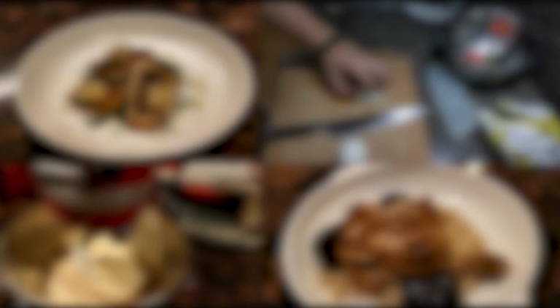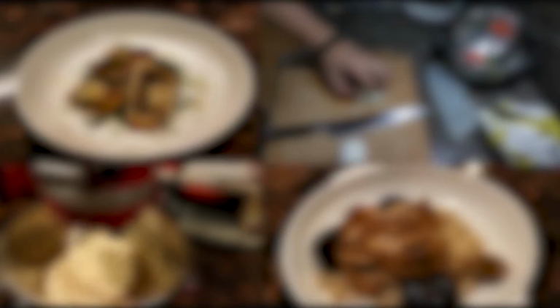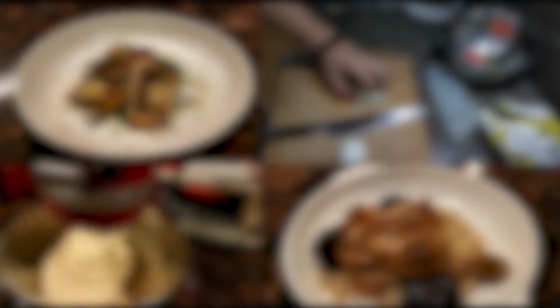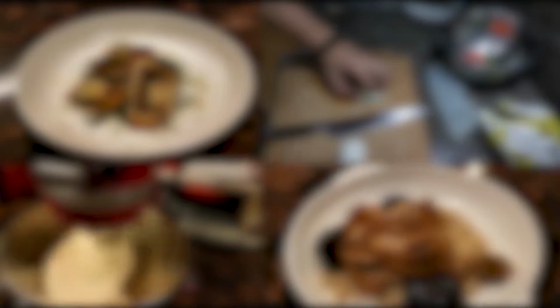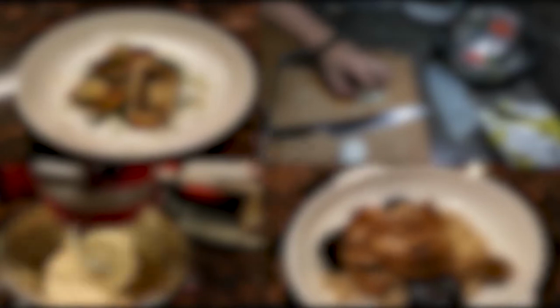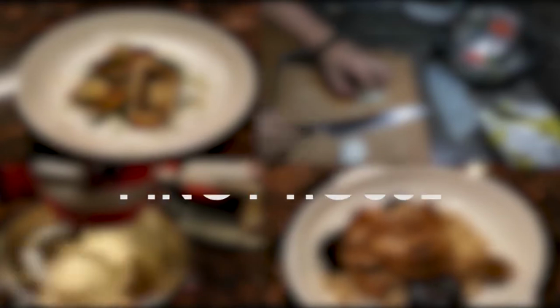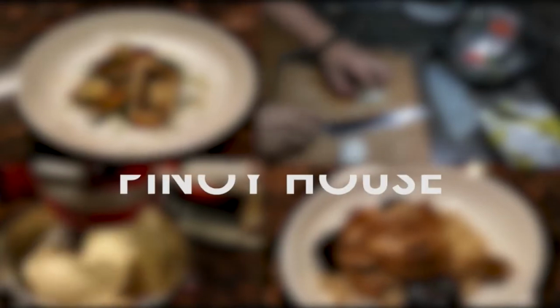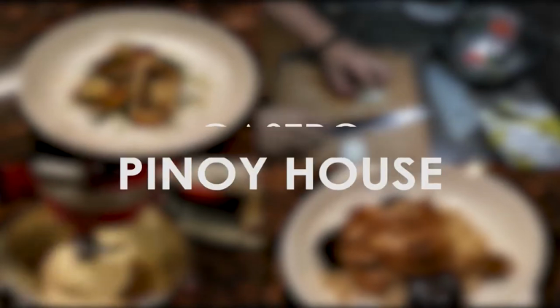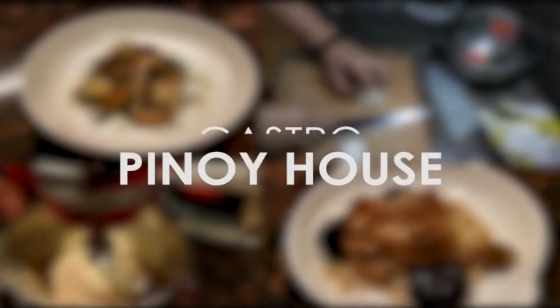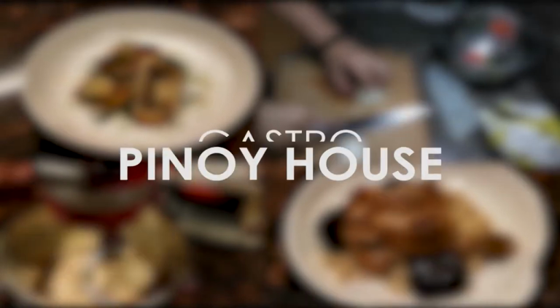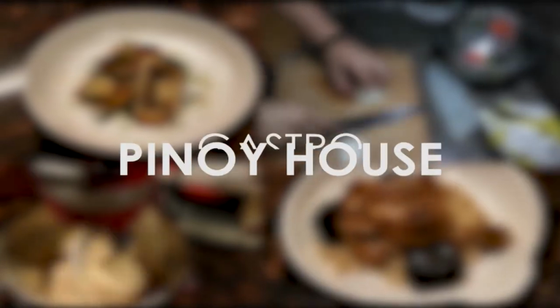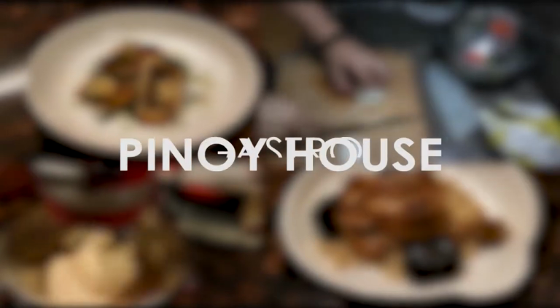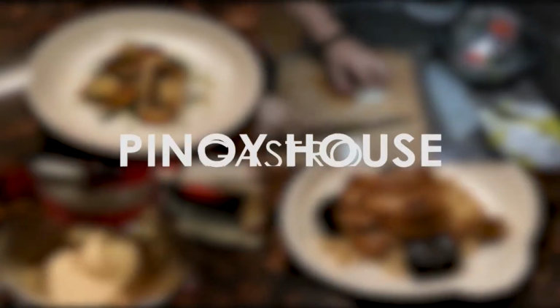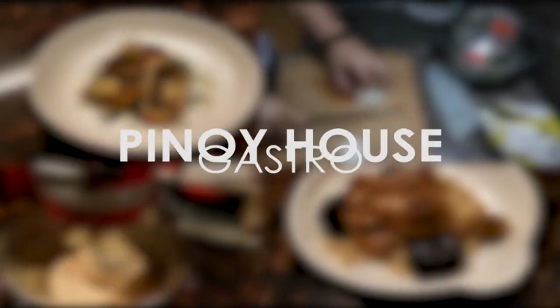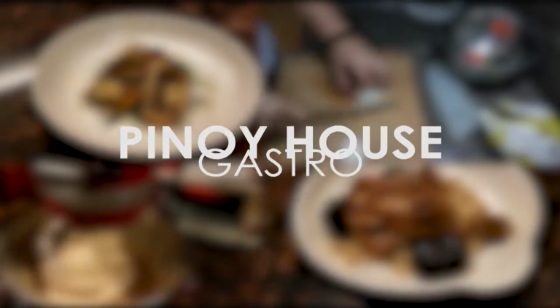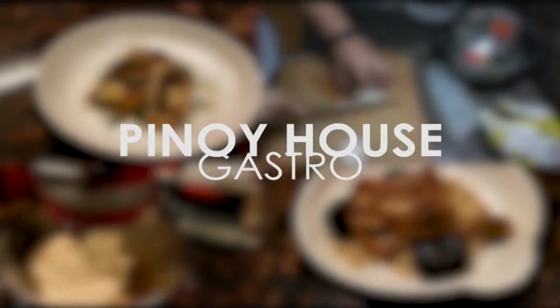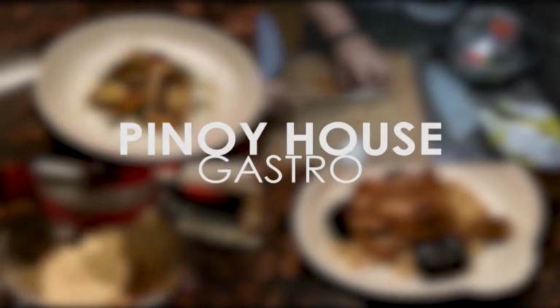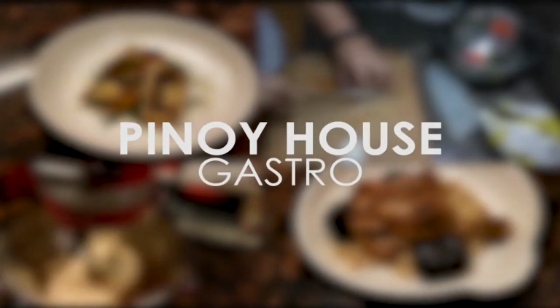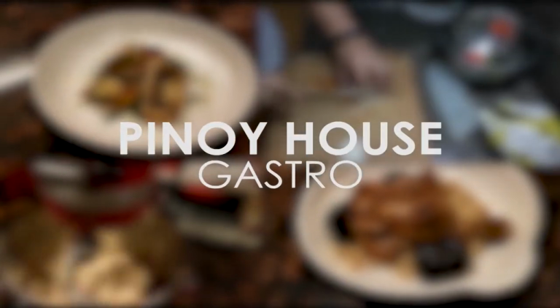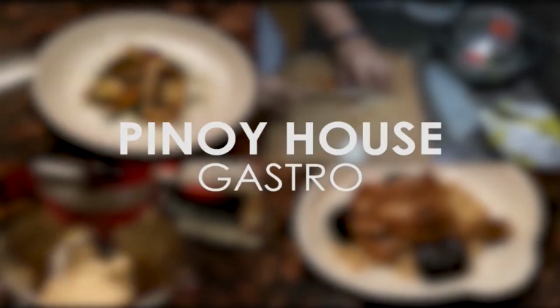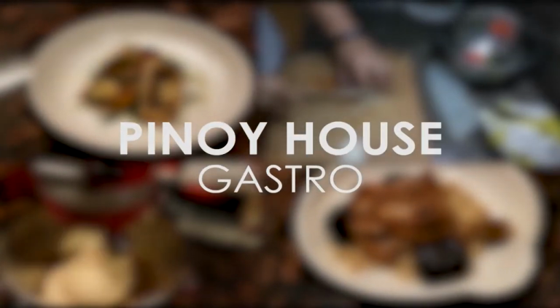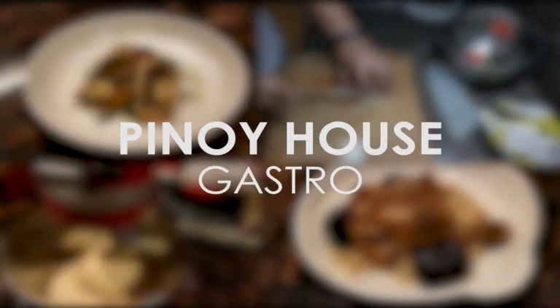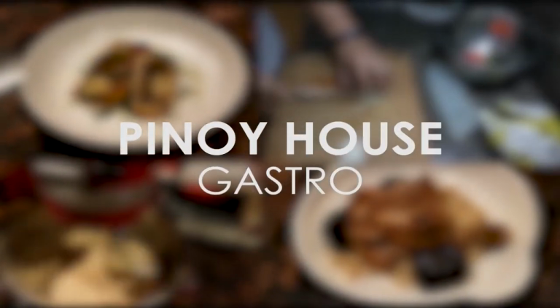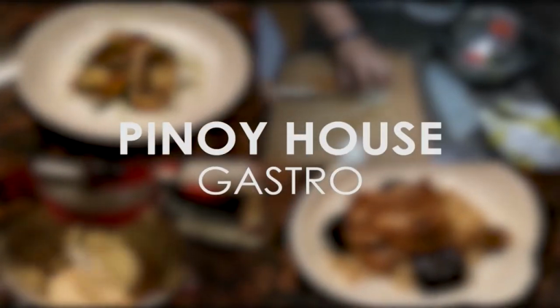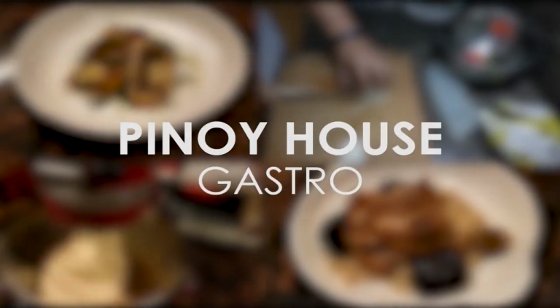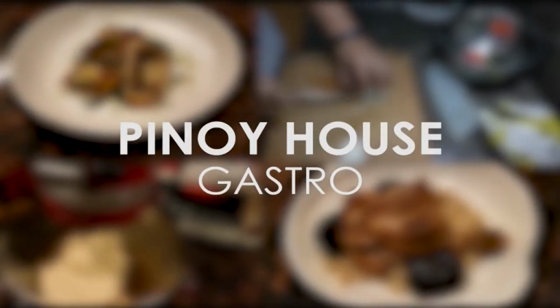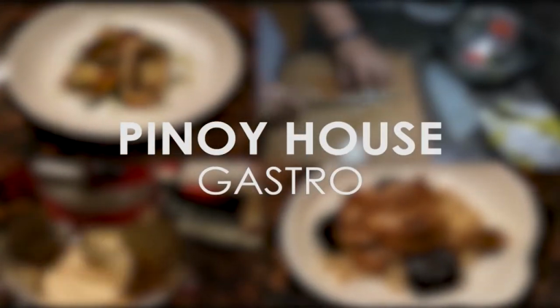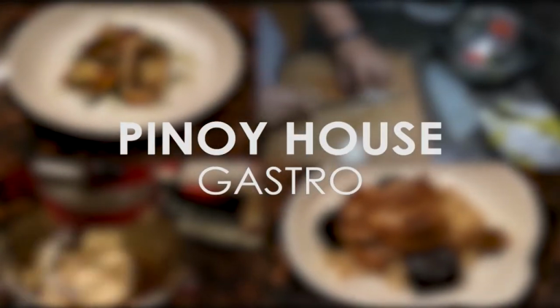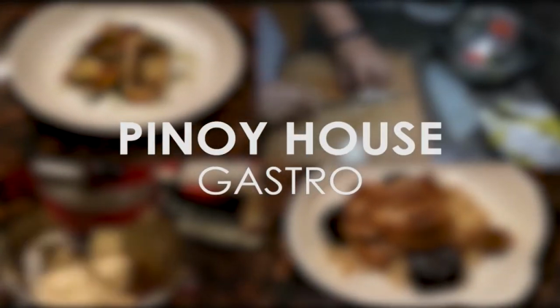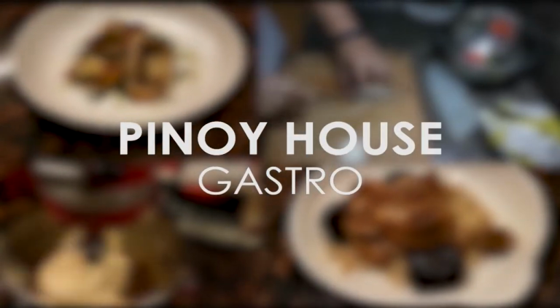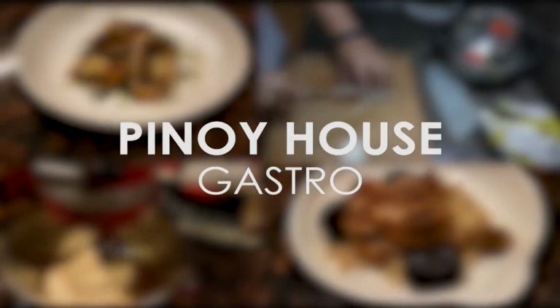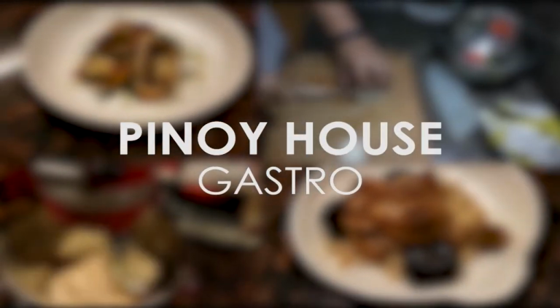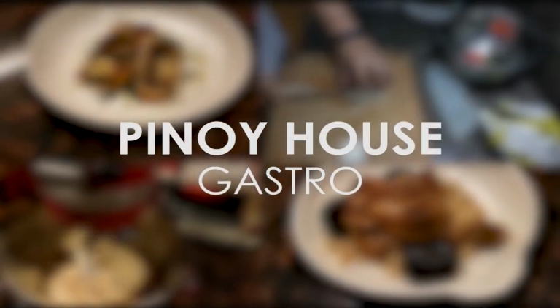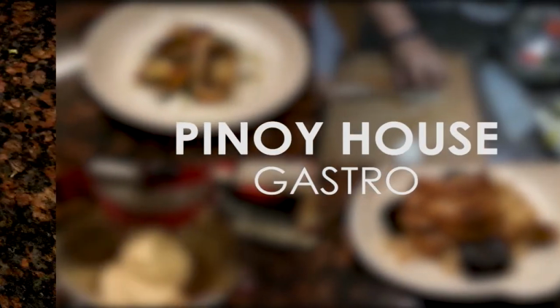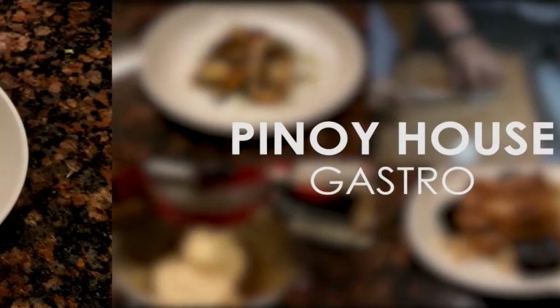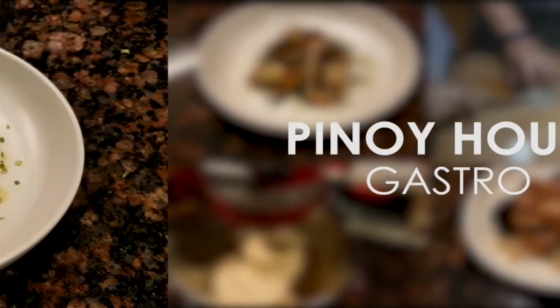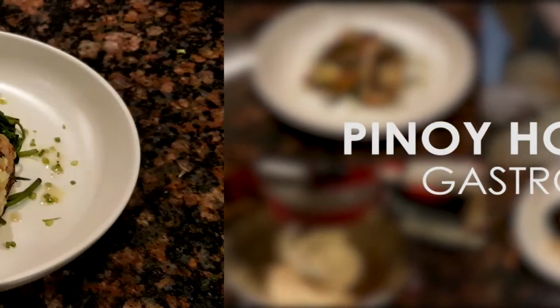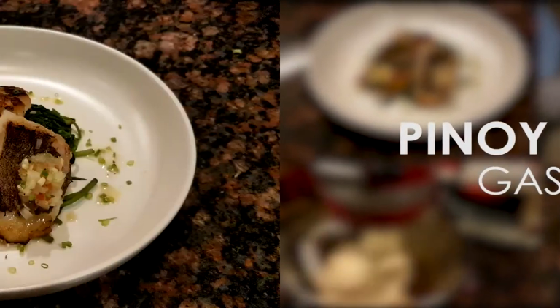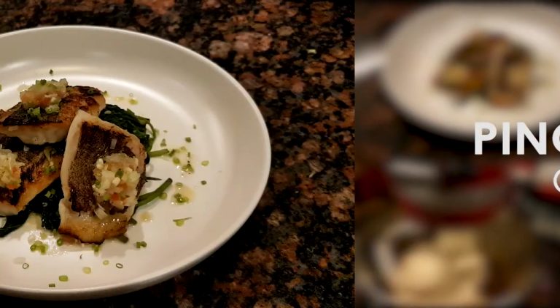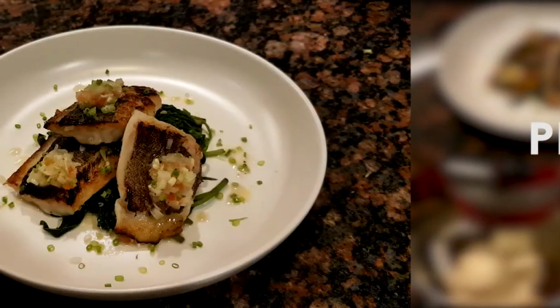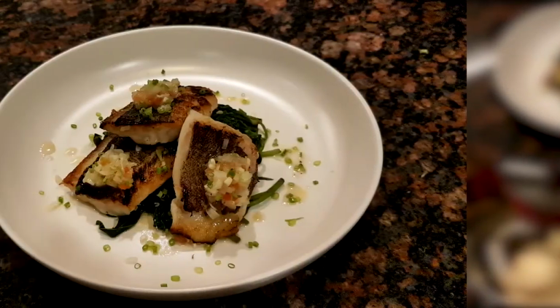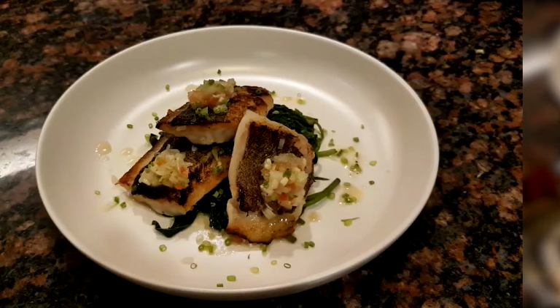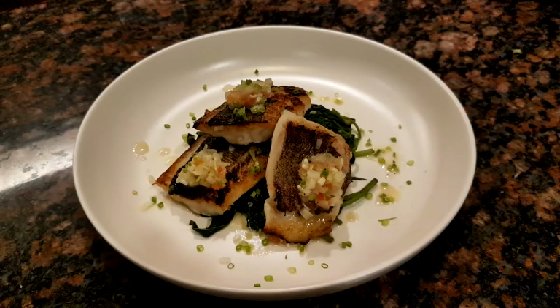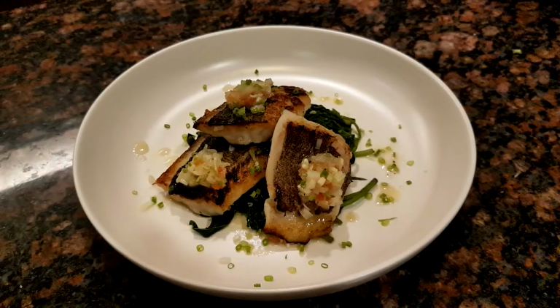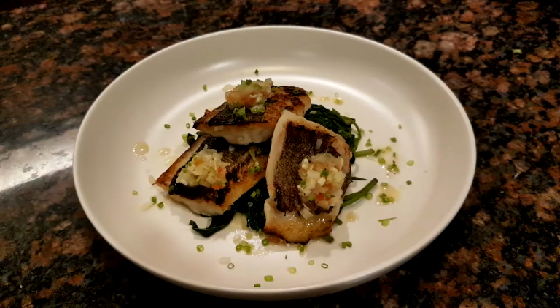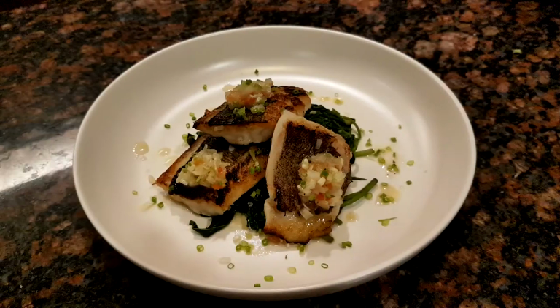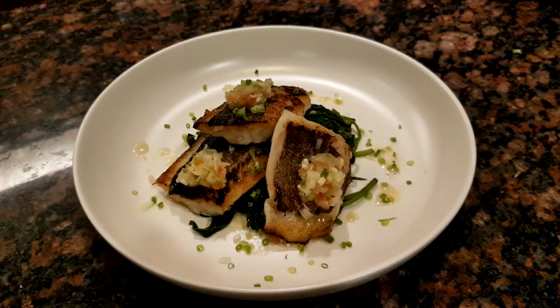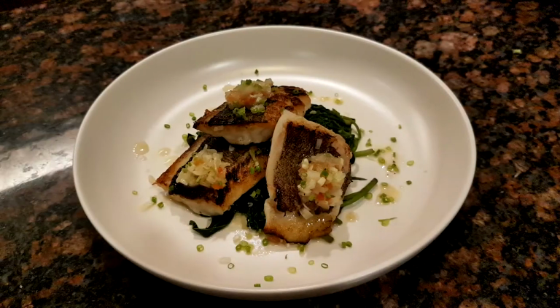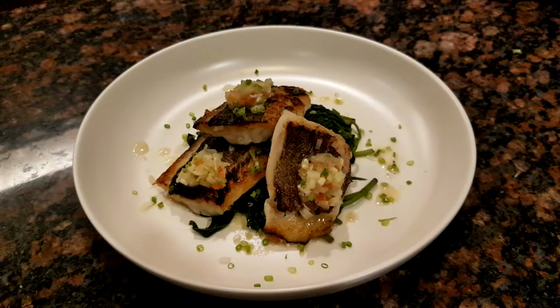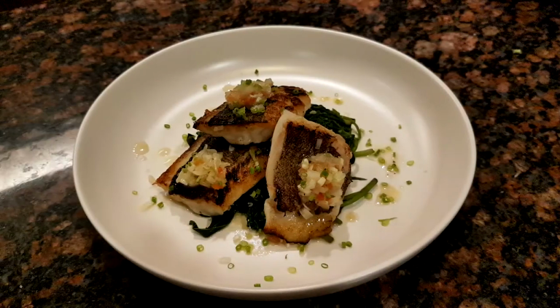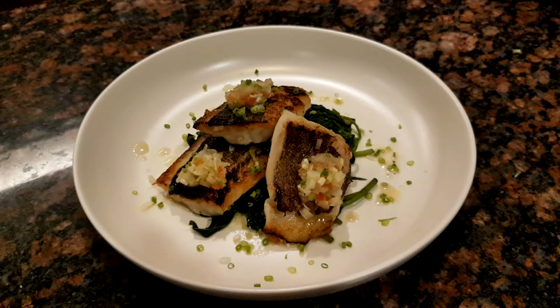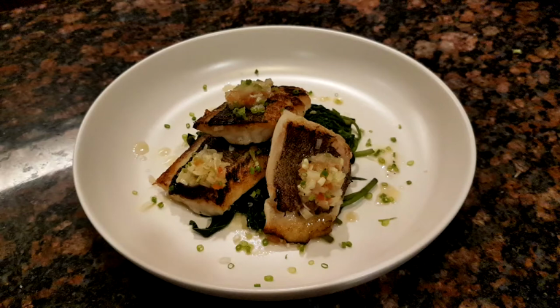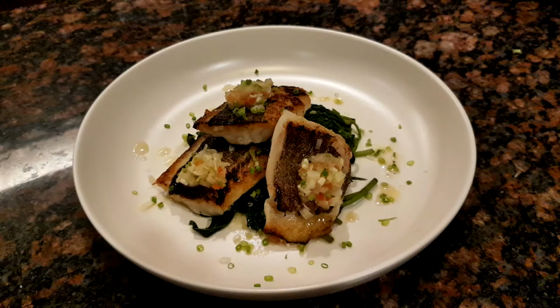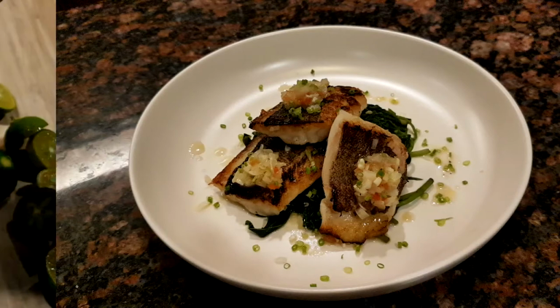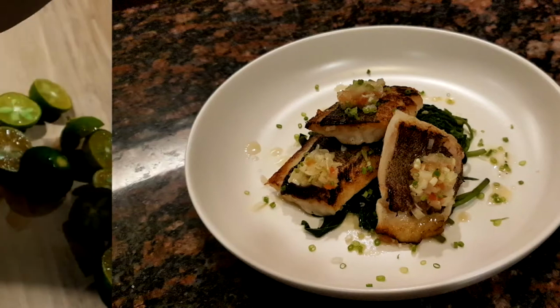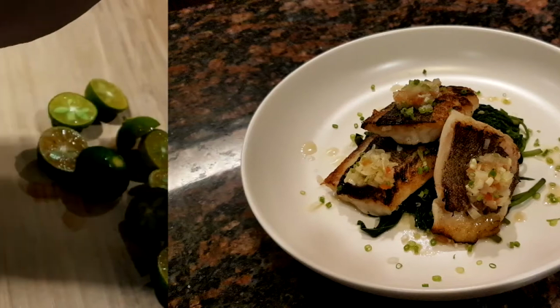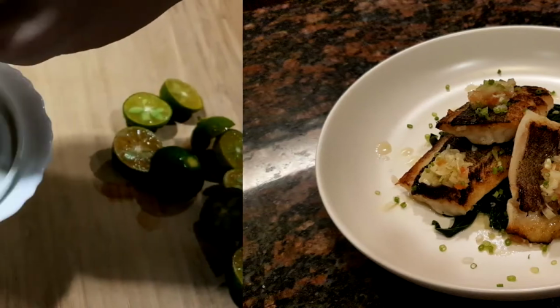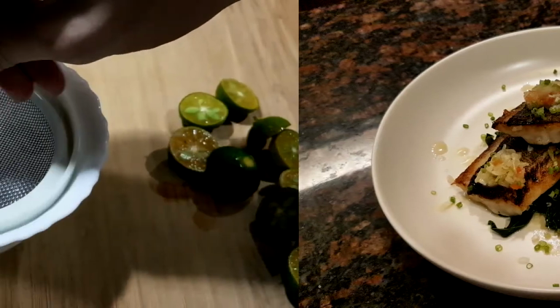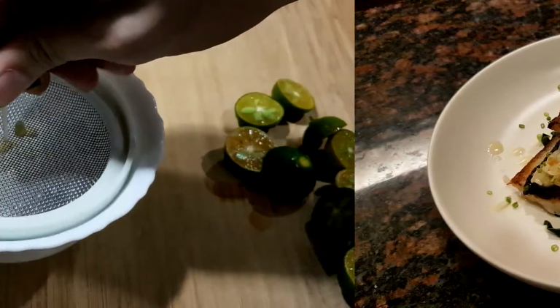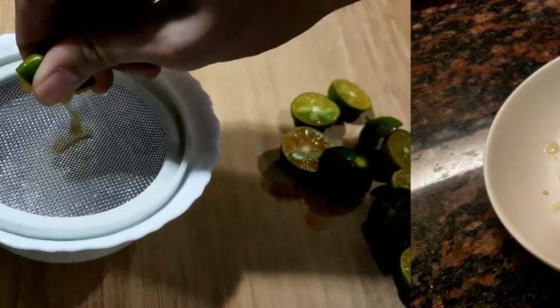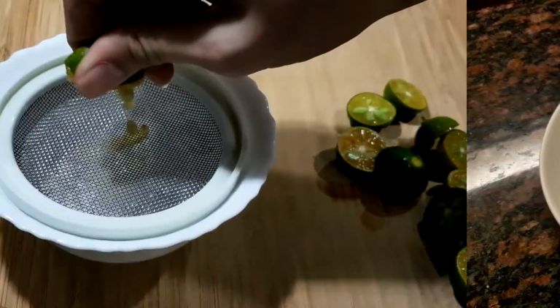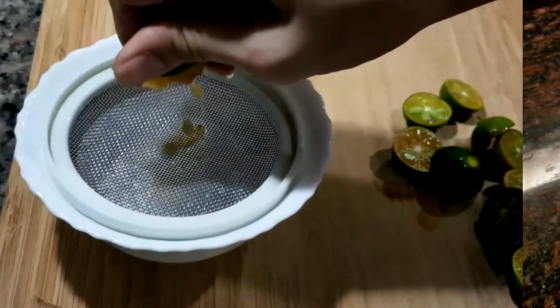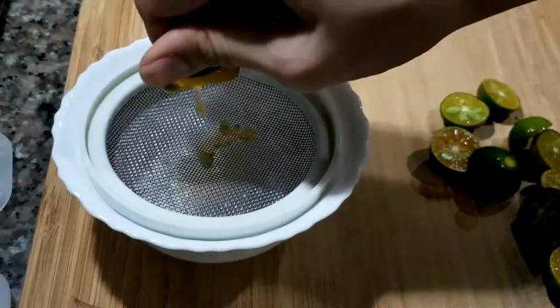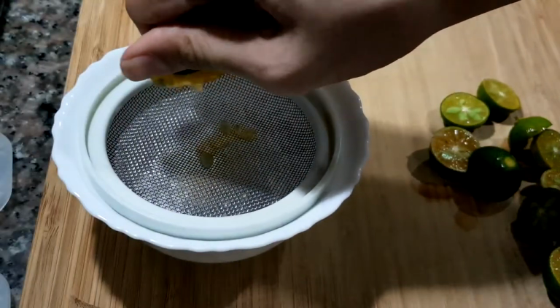Welcome to Pinoy House Gastro. Today we'll be cooking pan seared sturgeon fish with onion and tomato salsa.